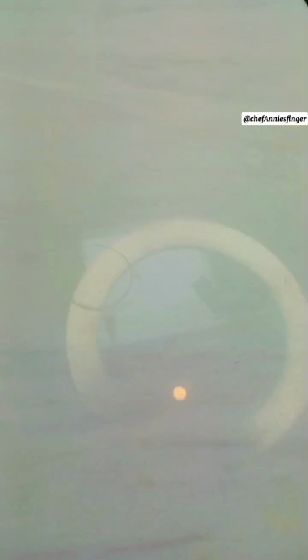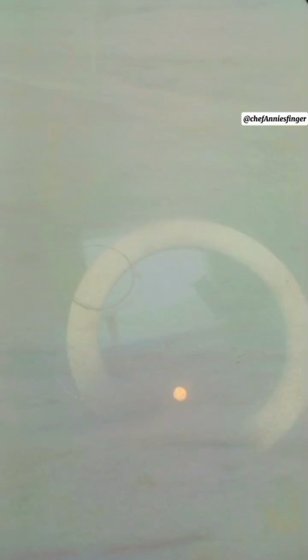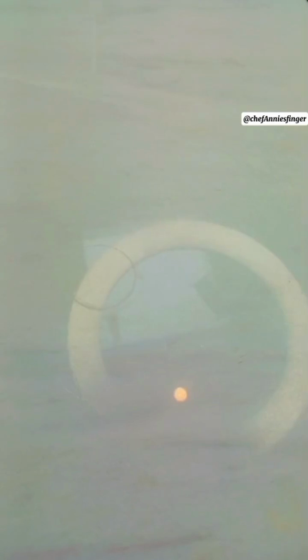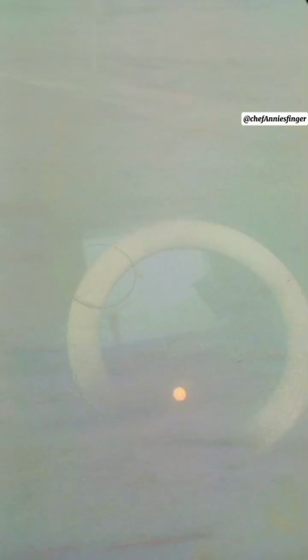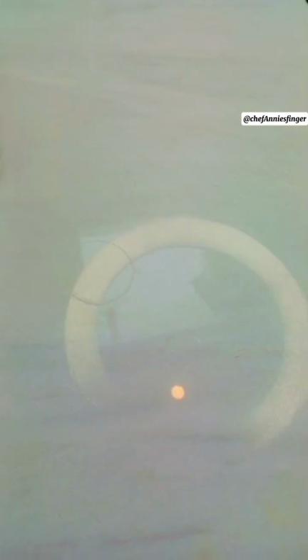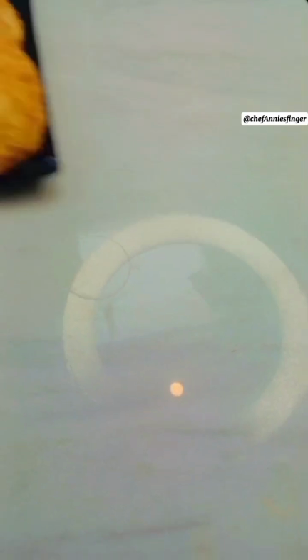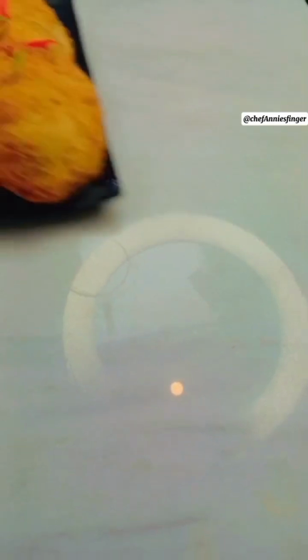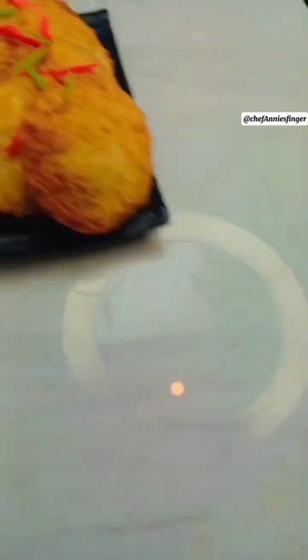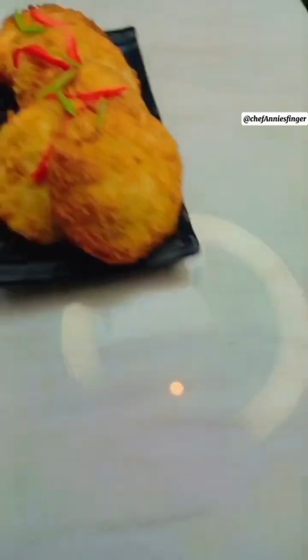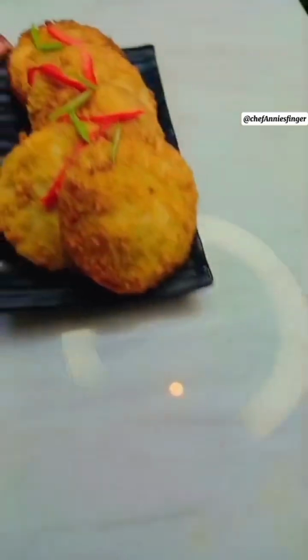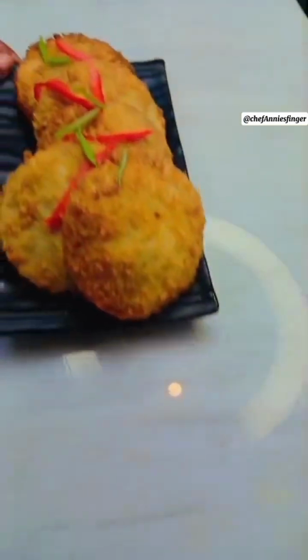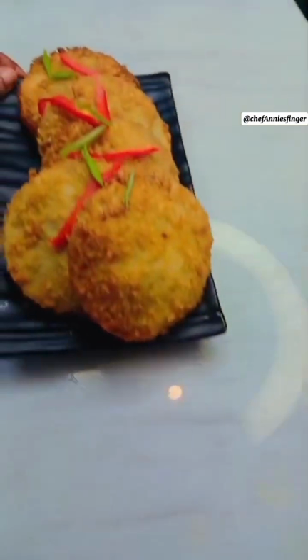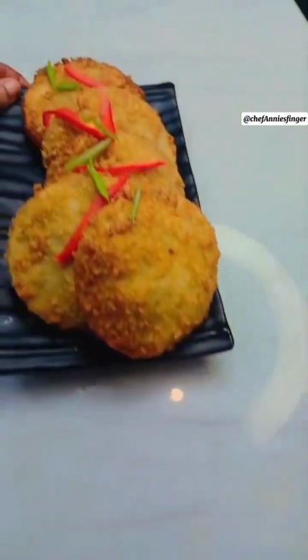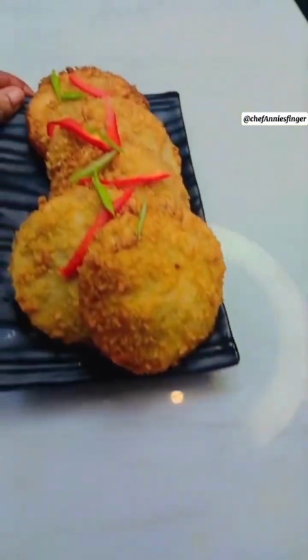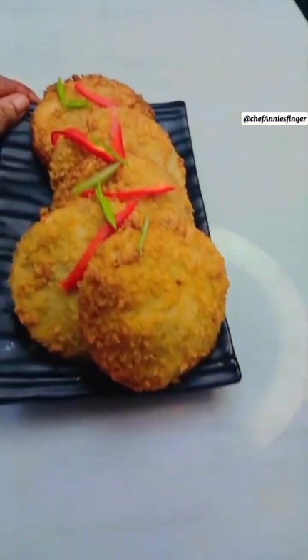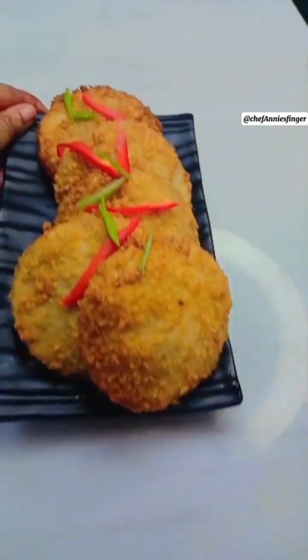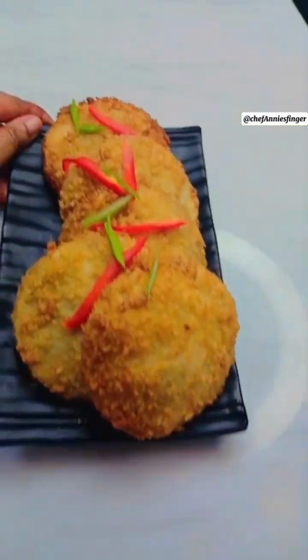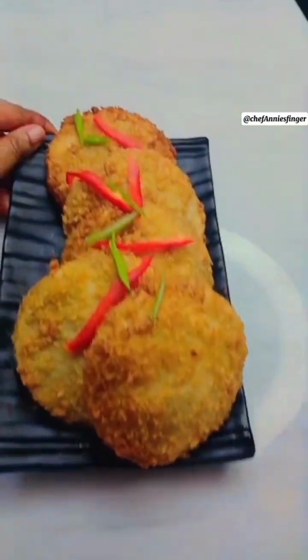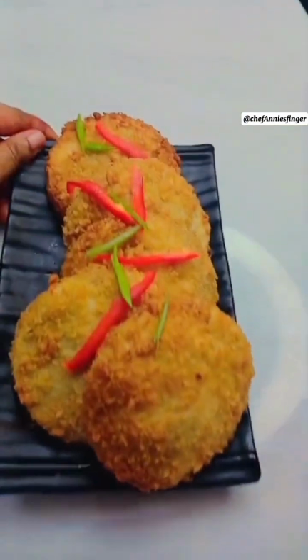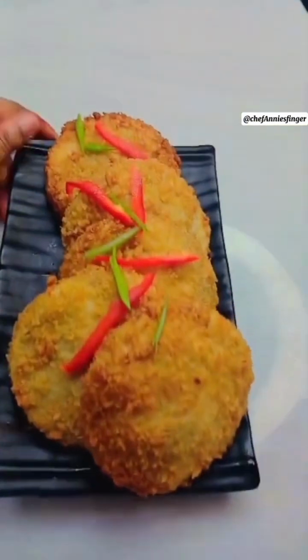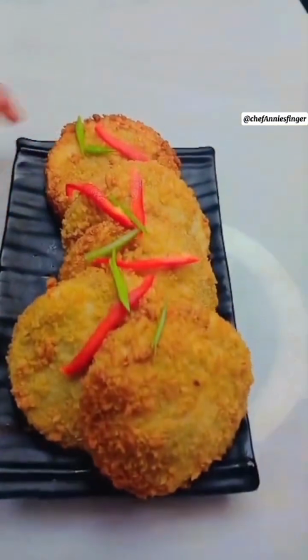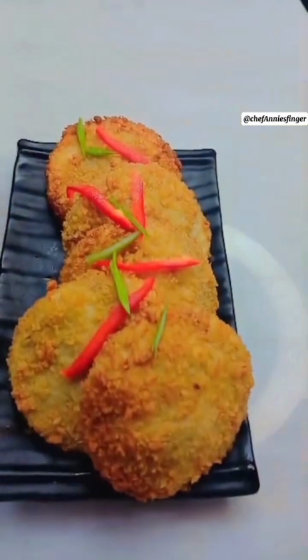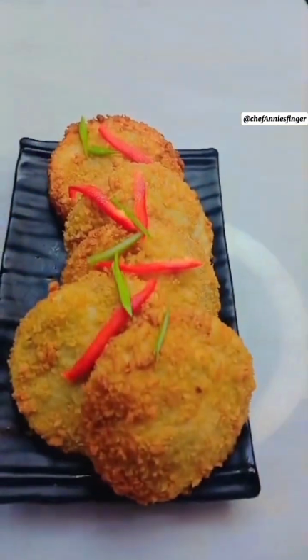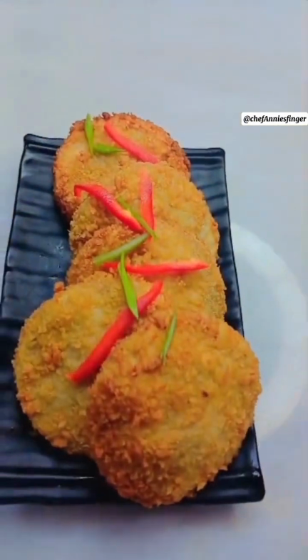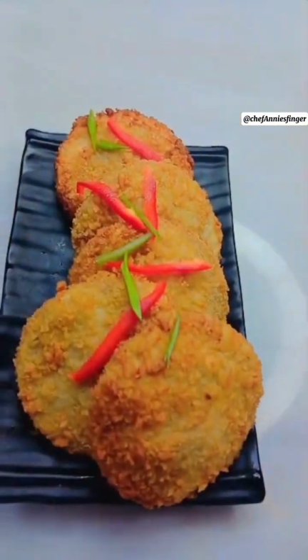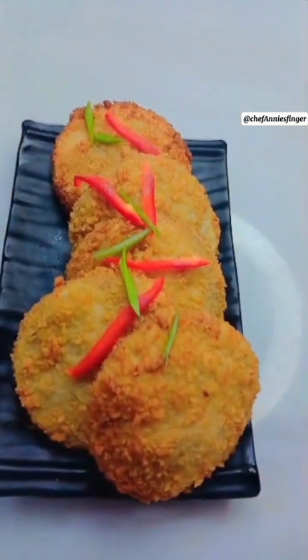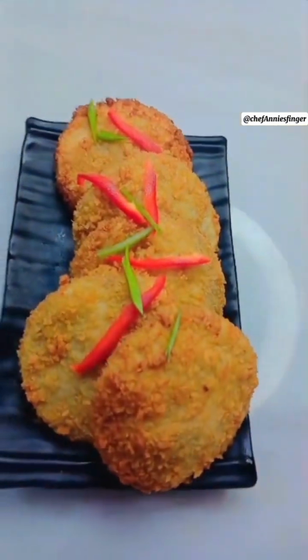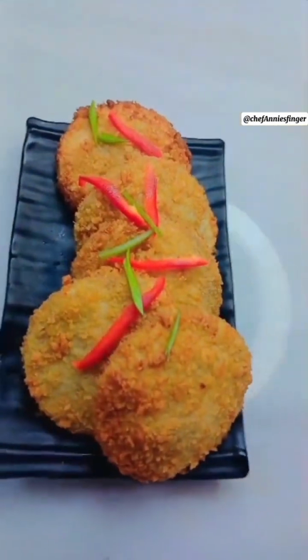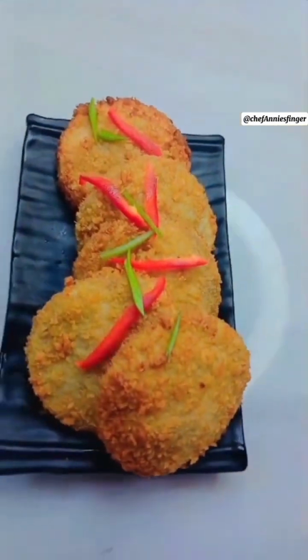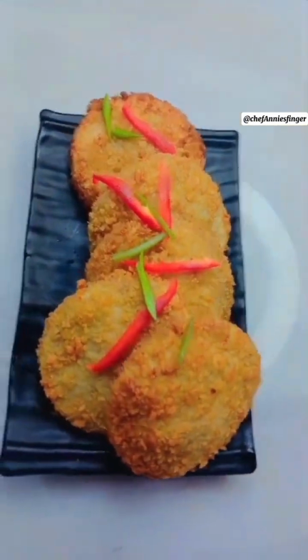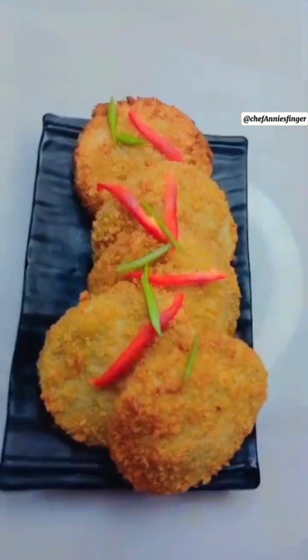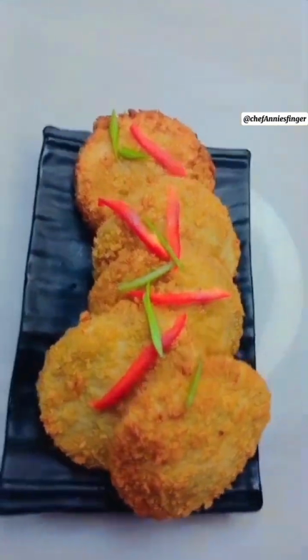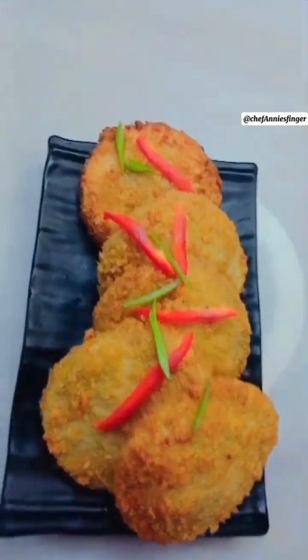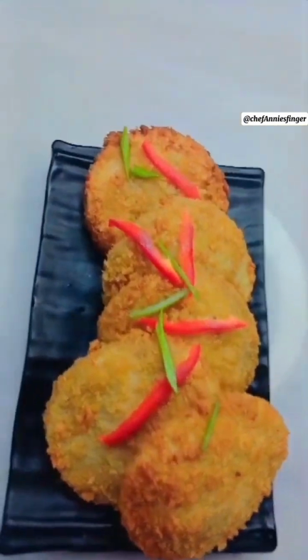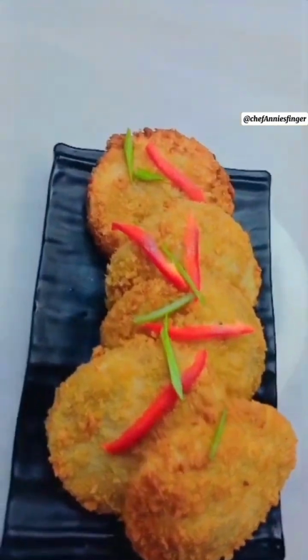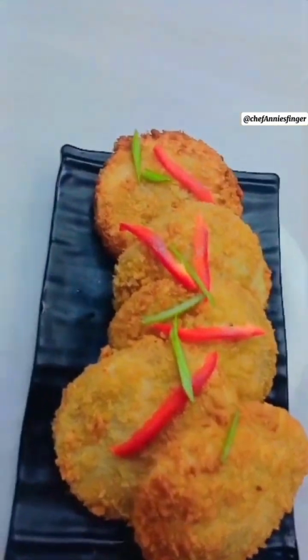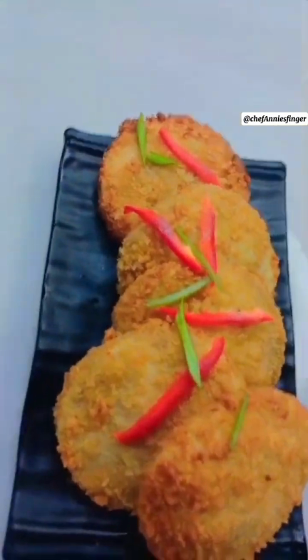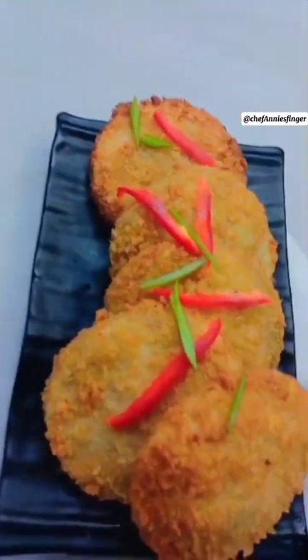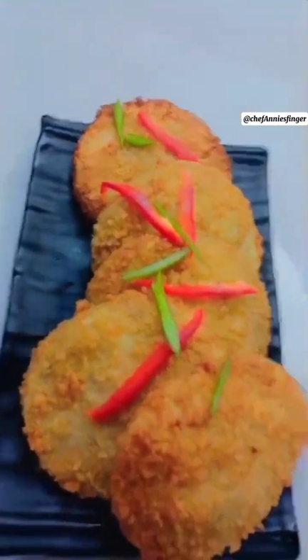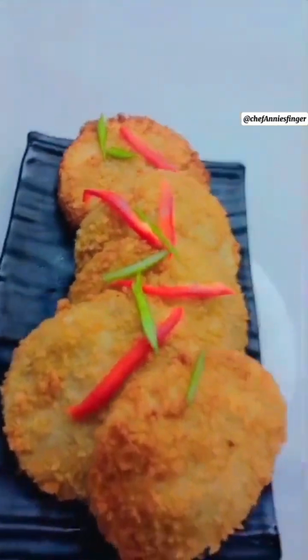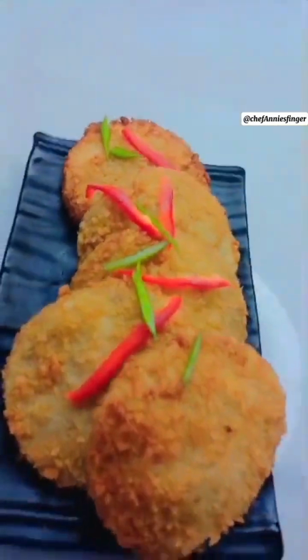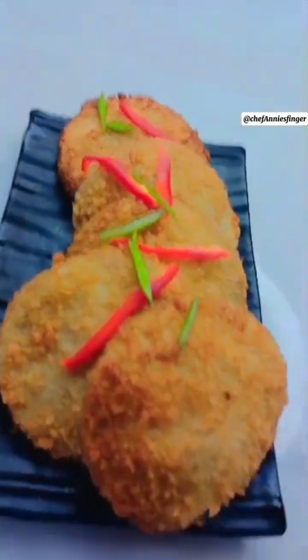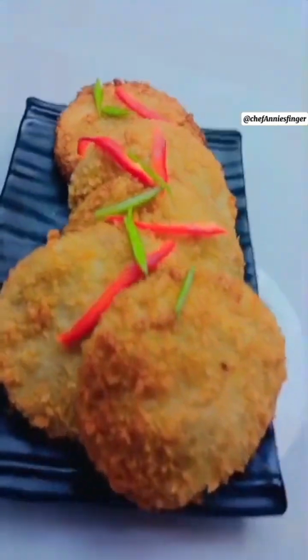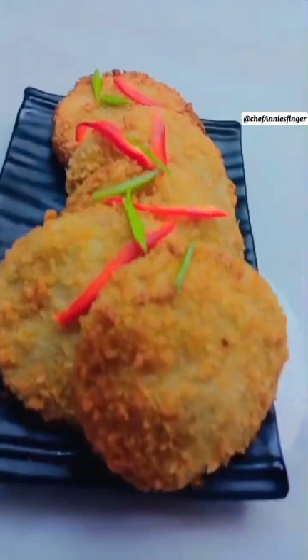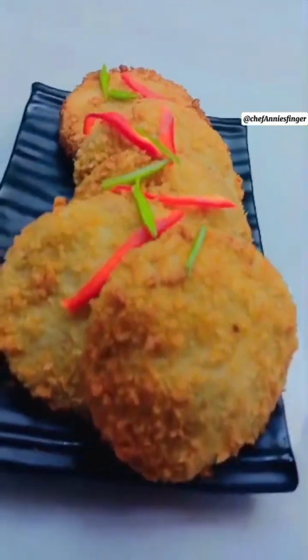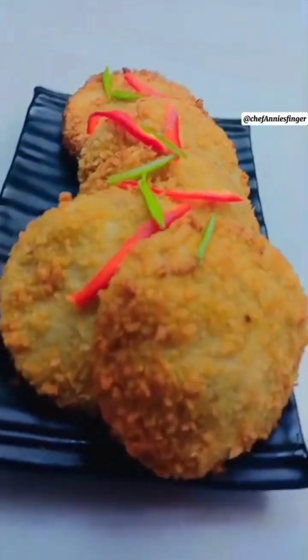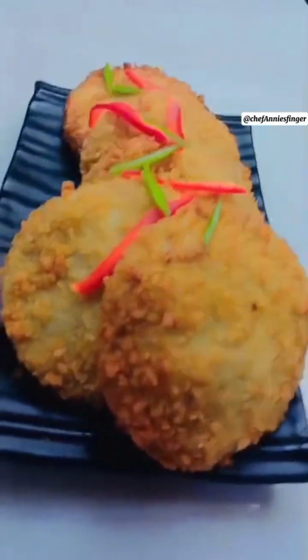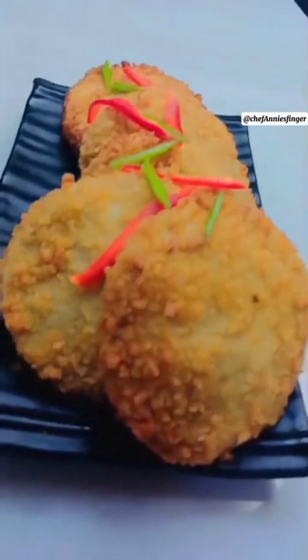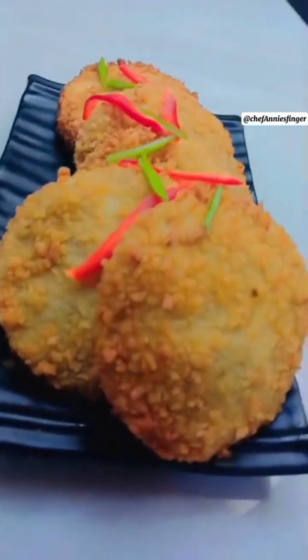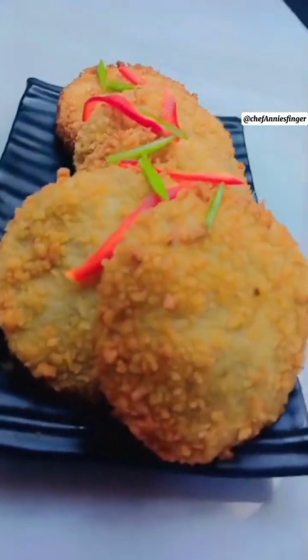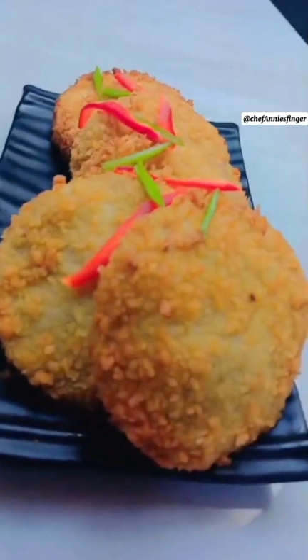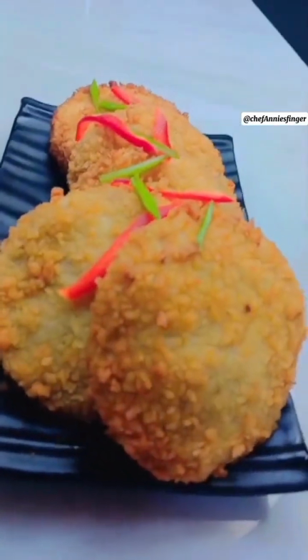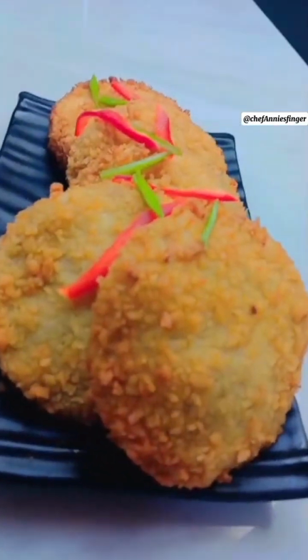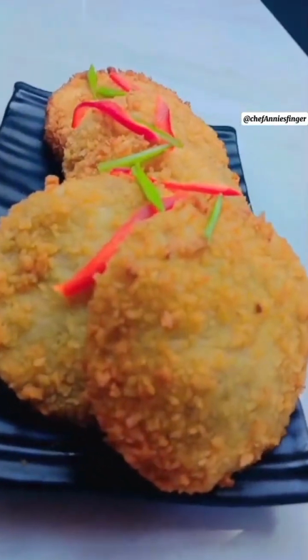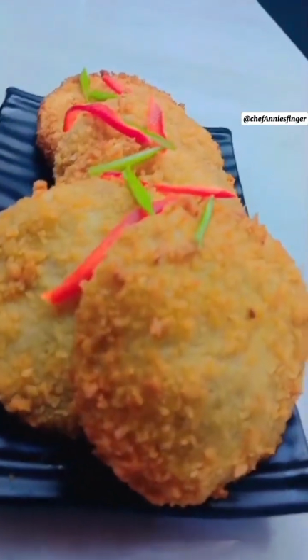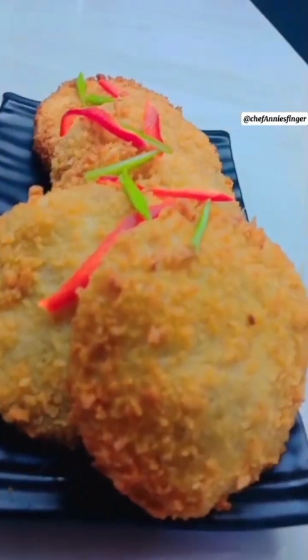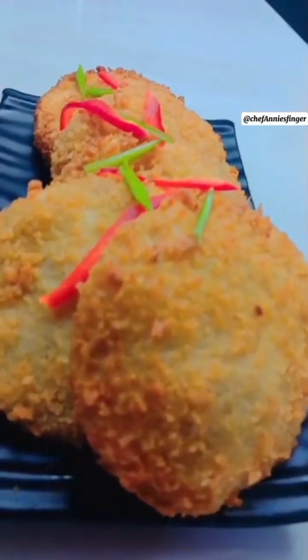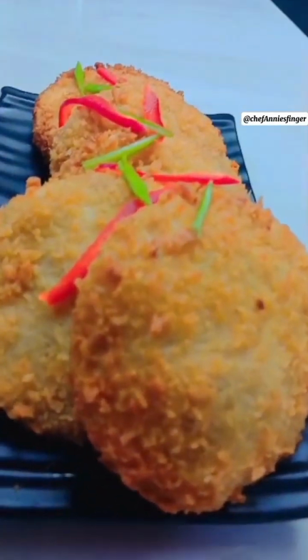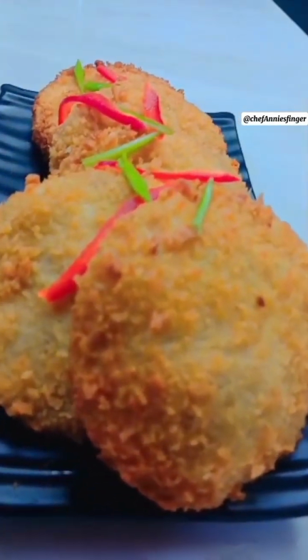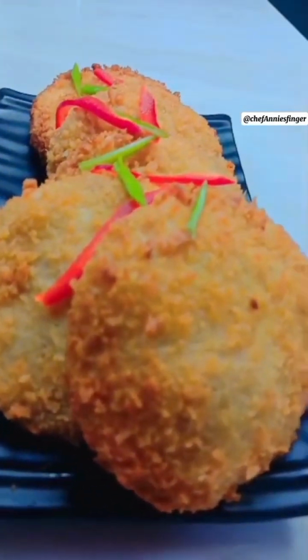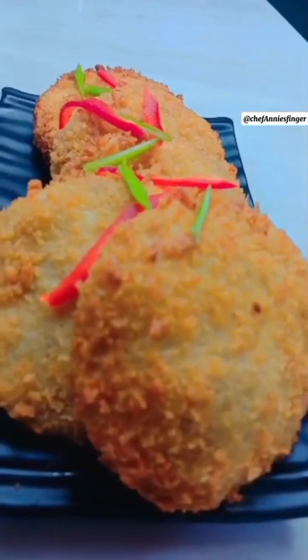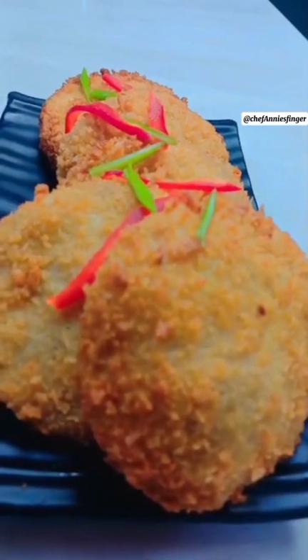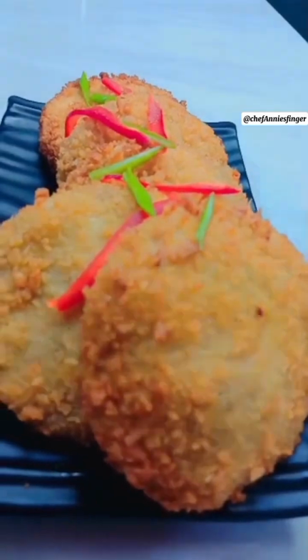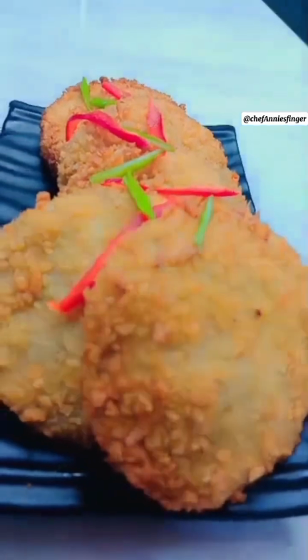Korean bread croquette. This is about your passion — a snack that anyone will love.